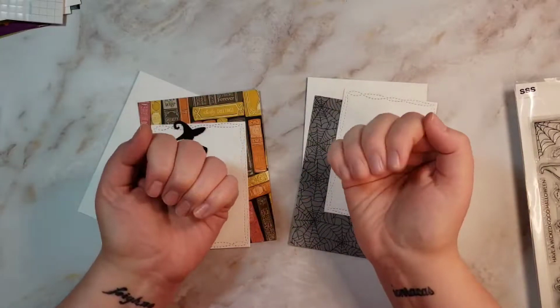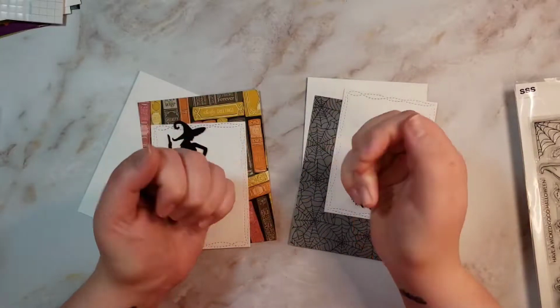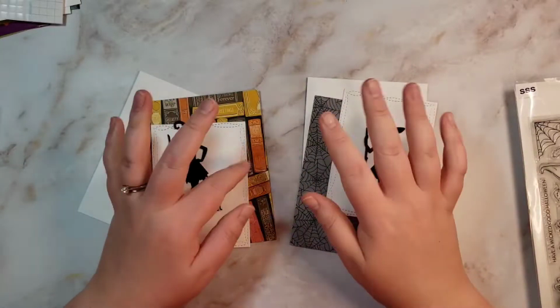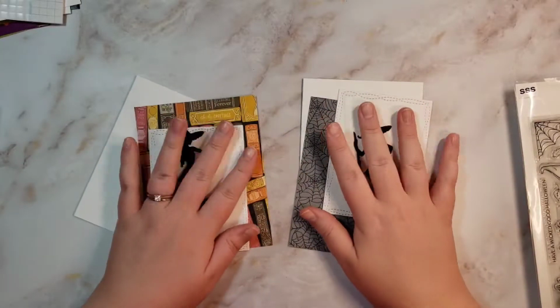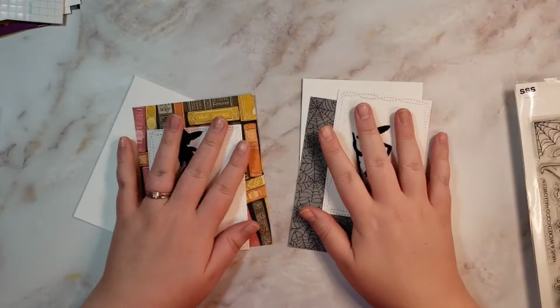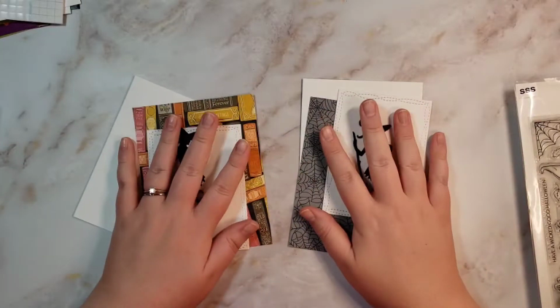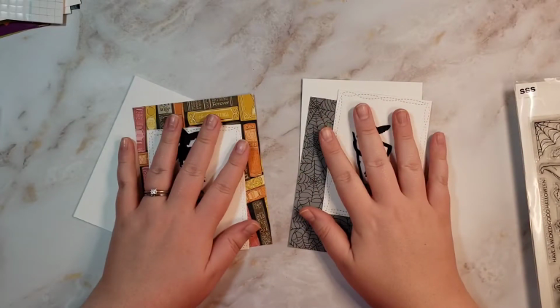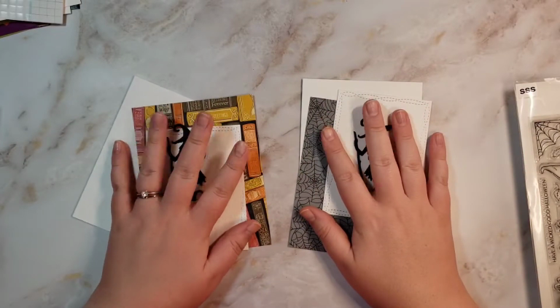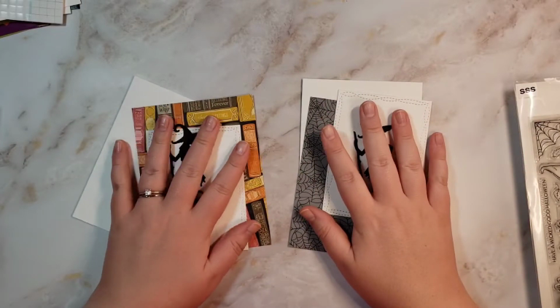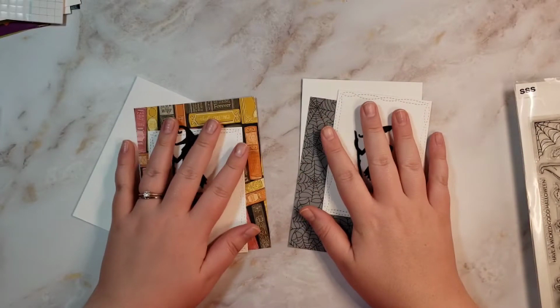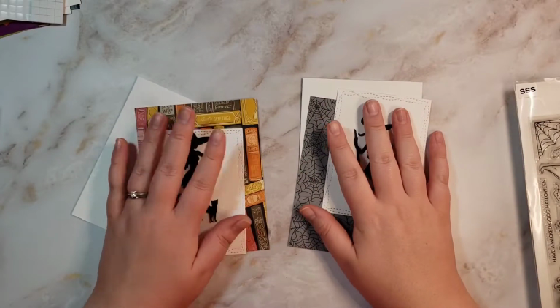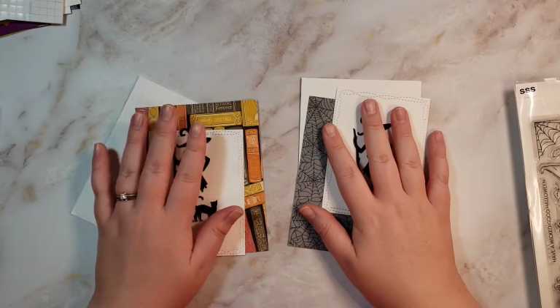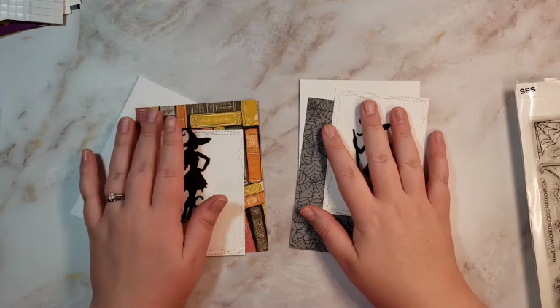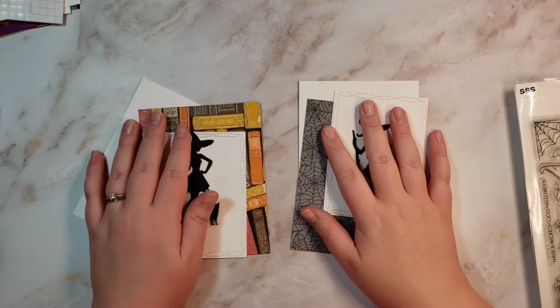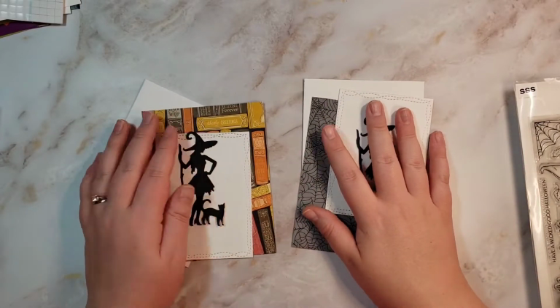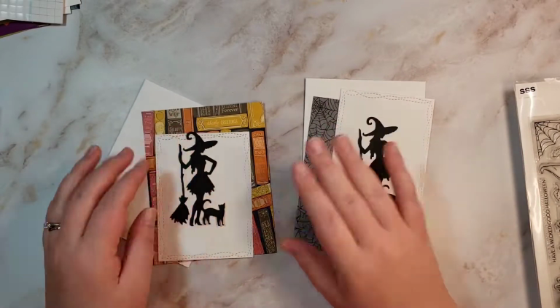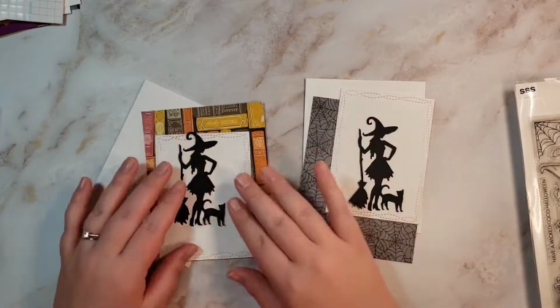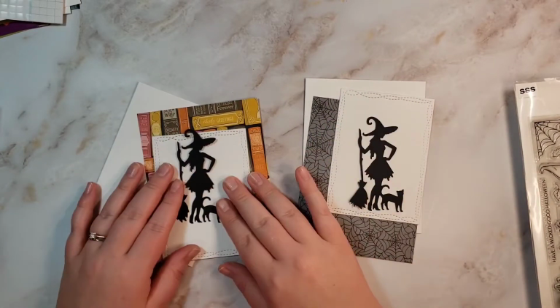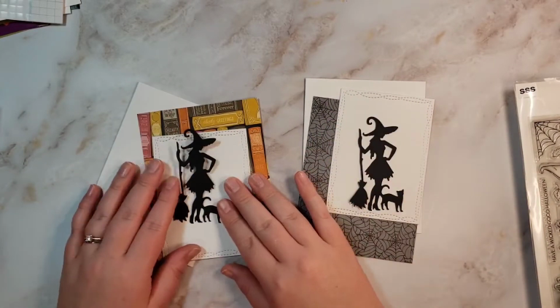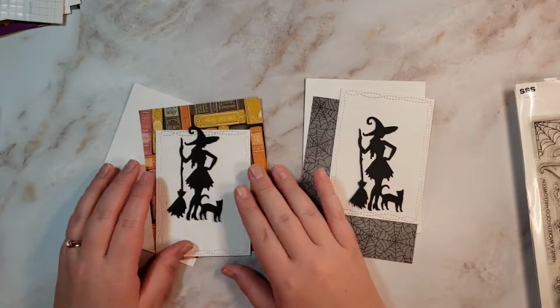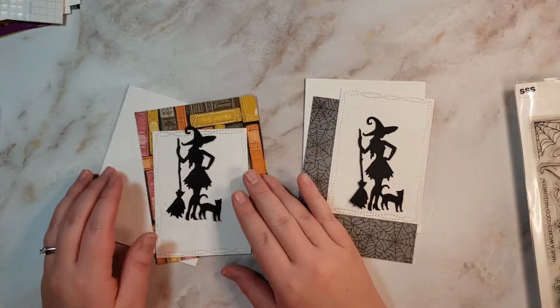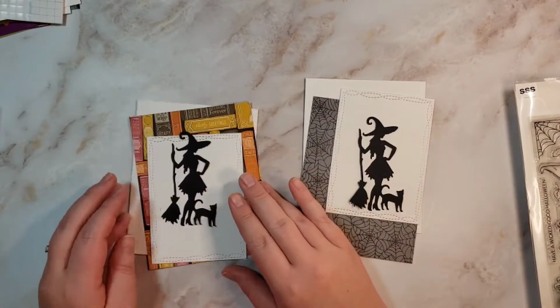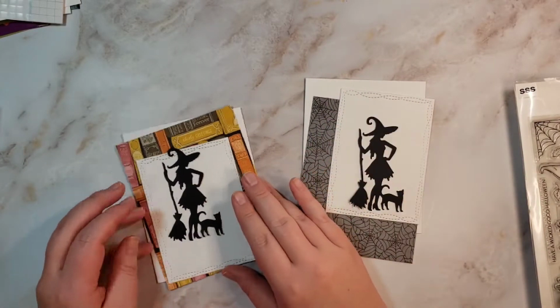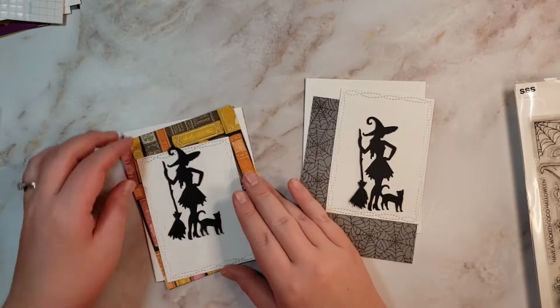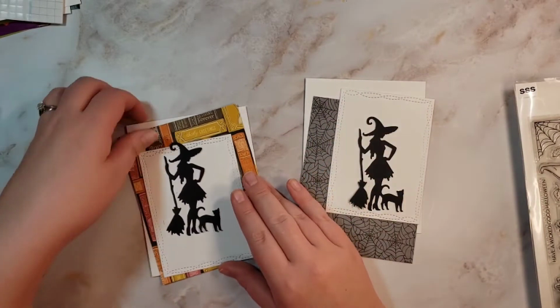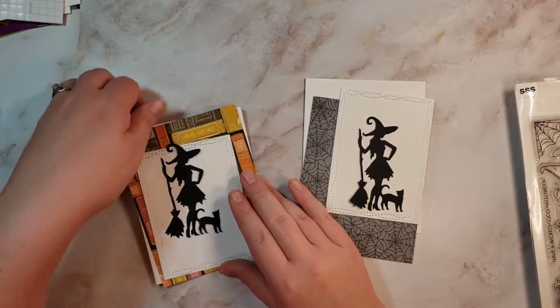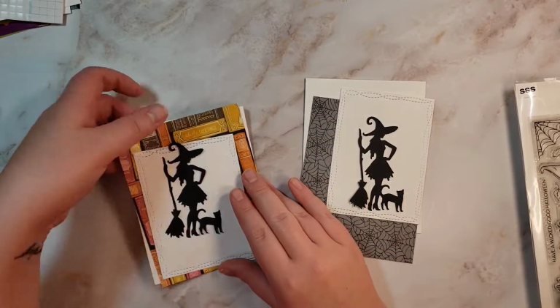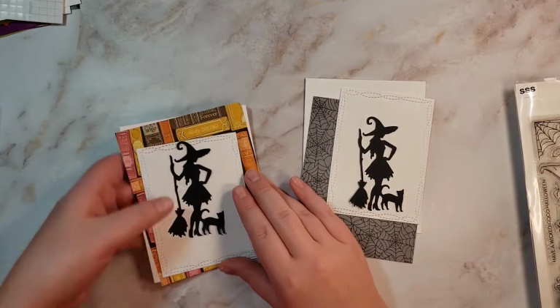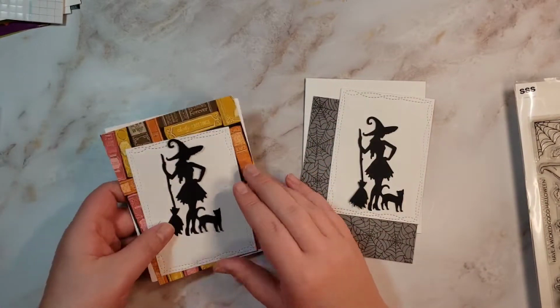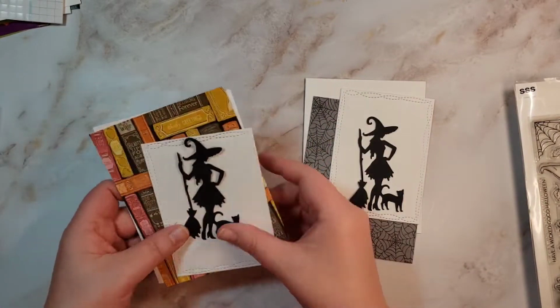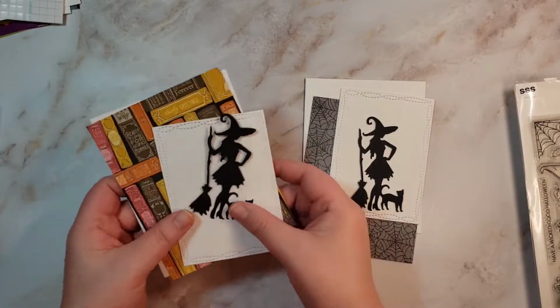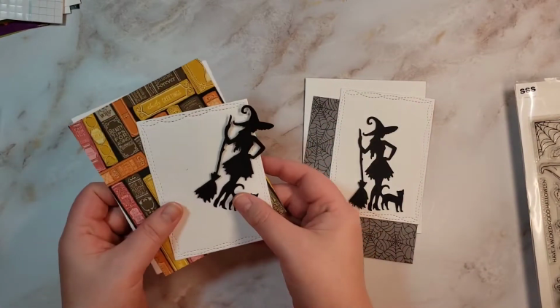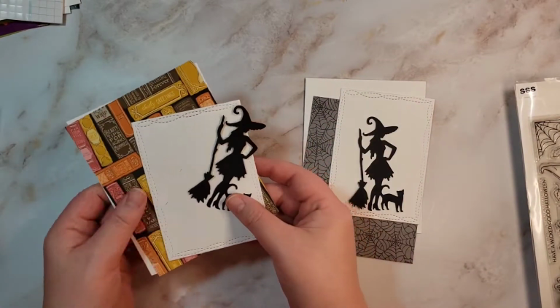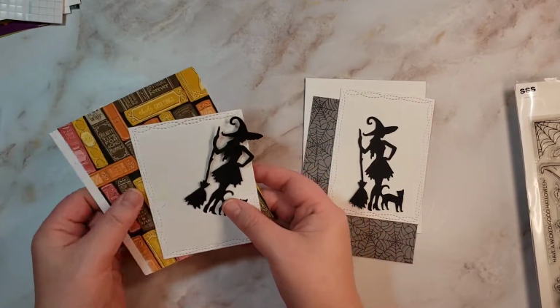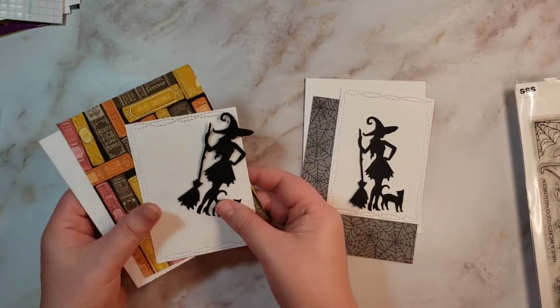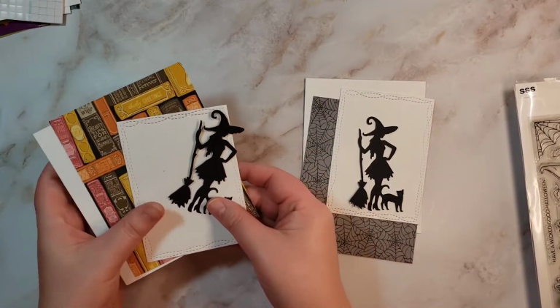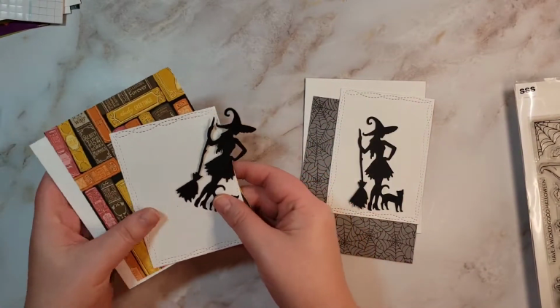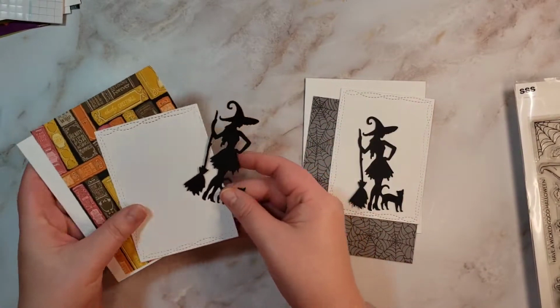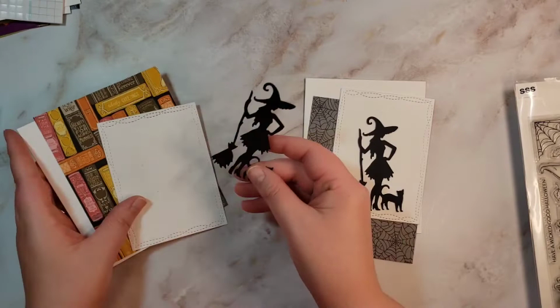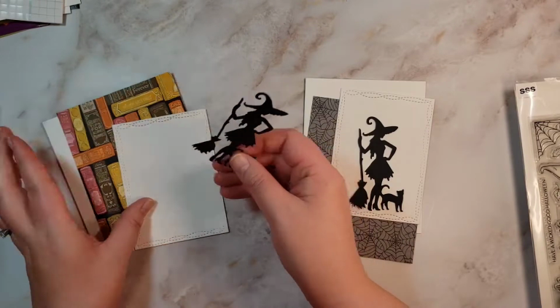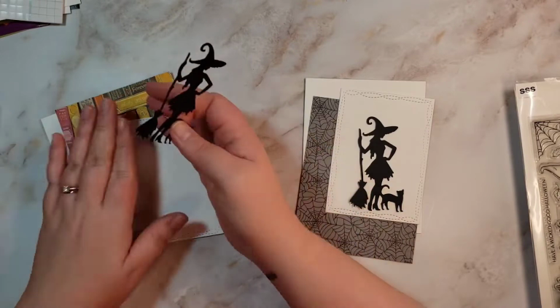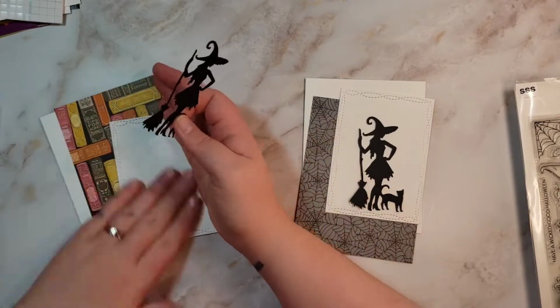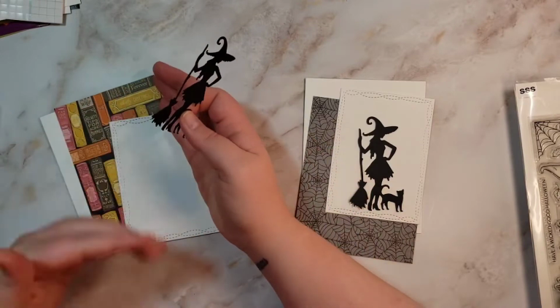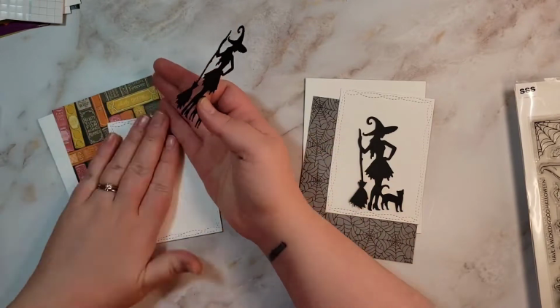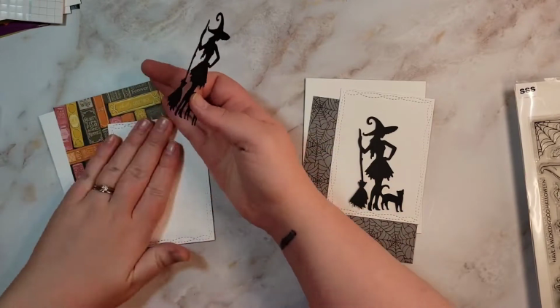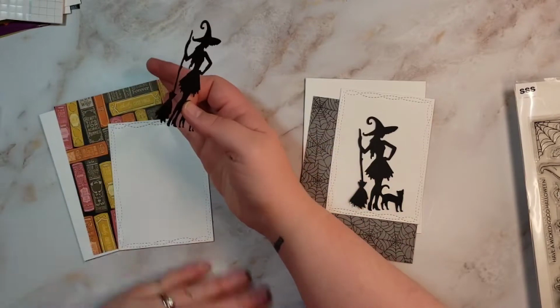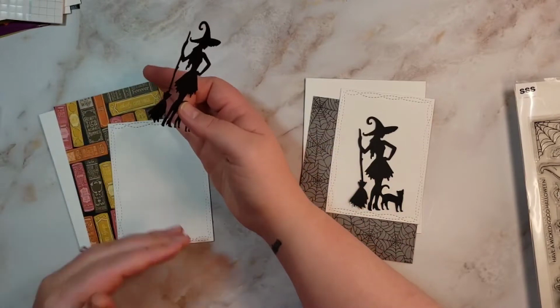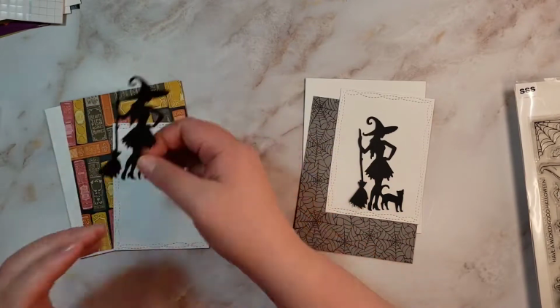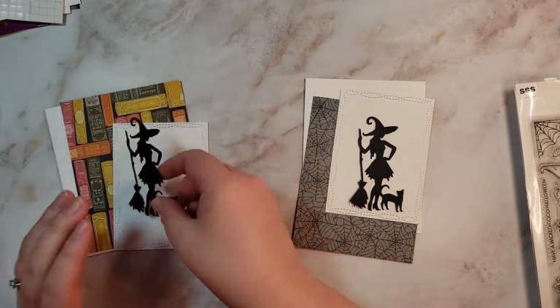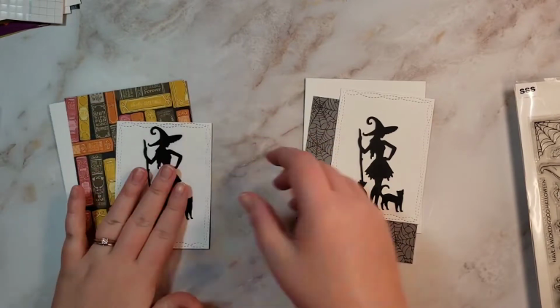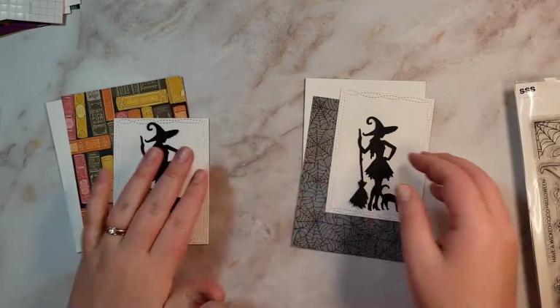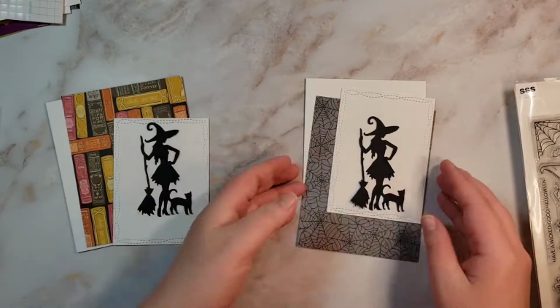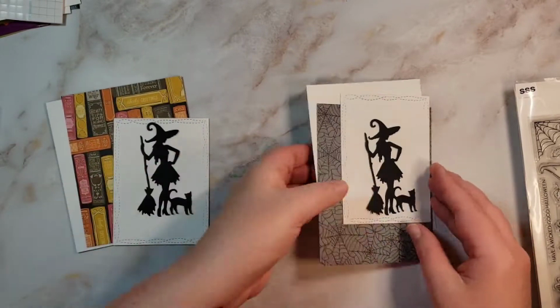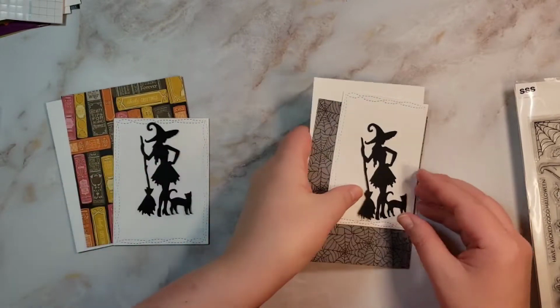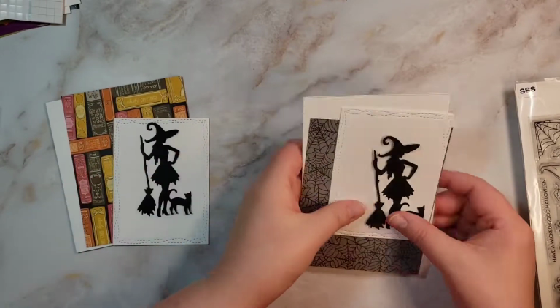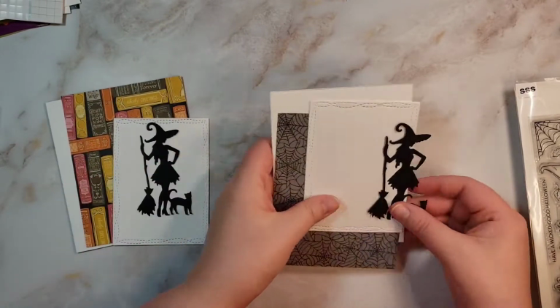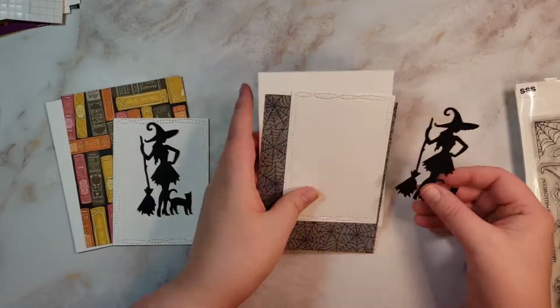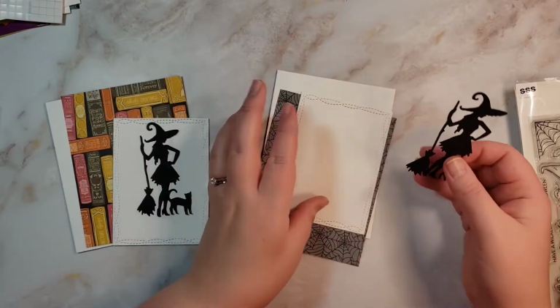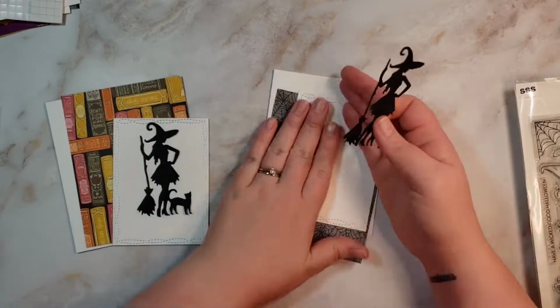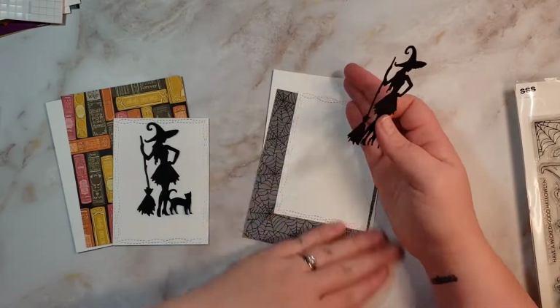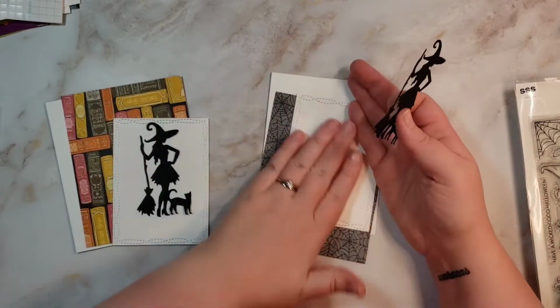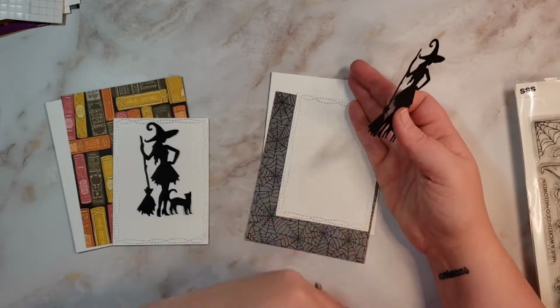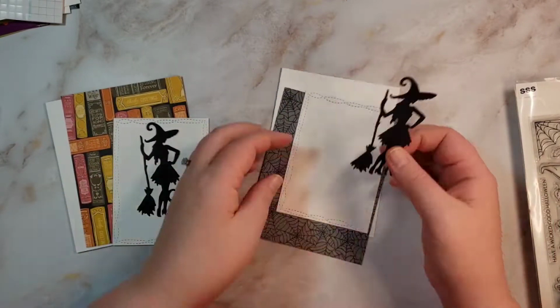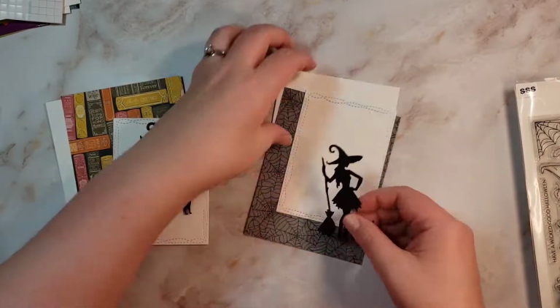Hello, this is Katie. Welcome back to my channel. Today we're going to be doing two super simple but cute cards.